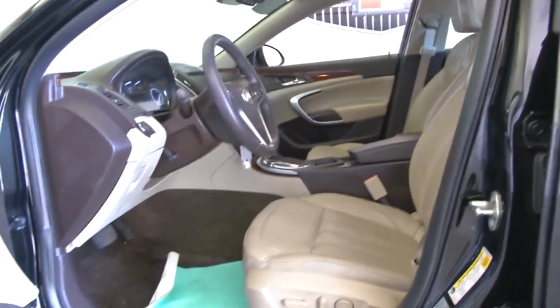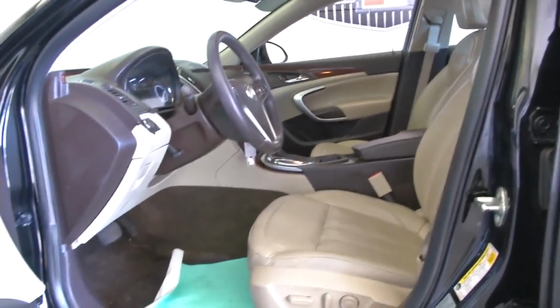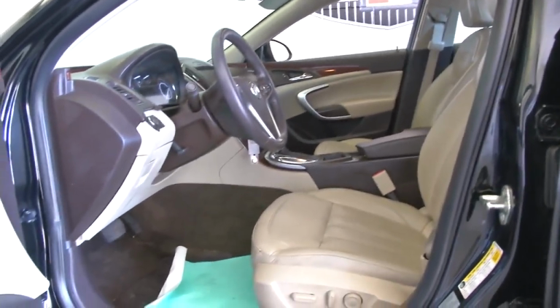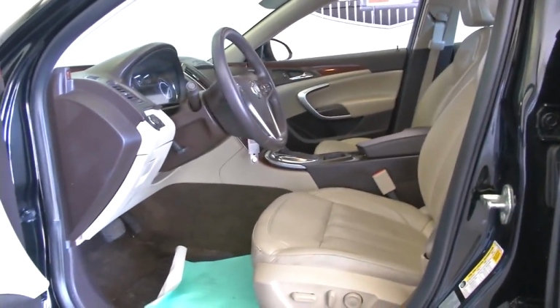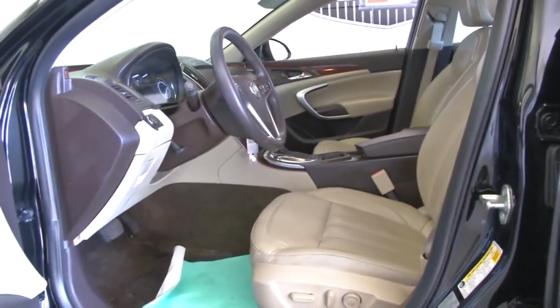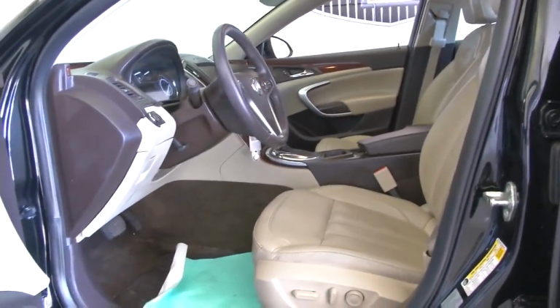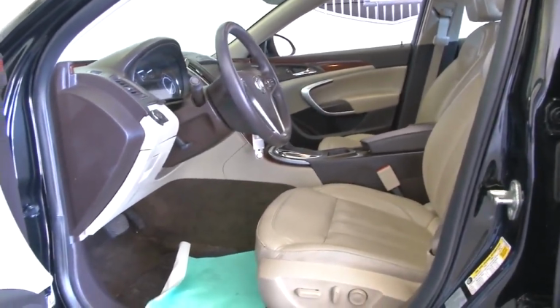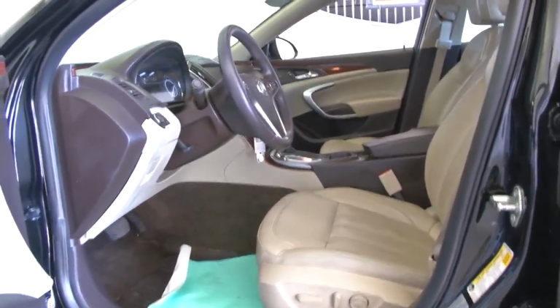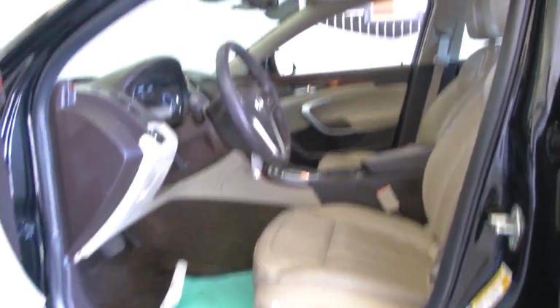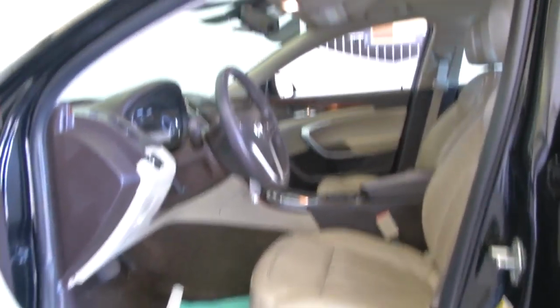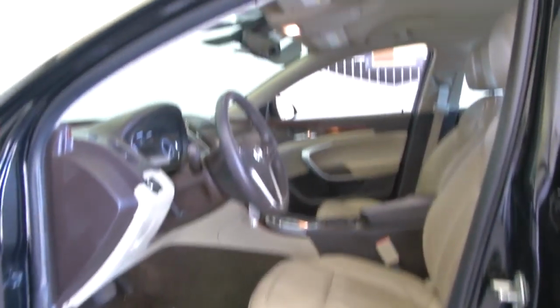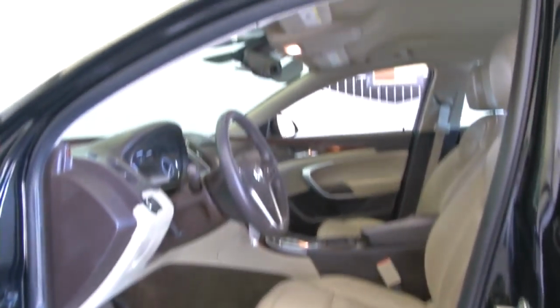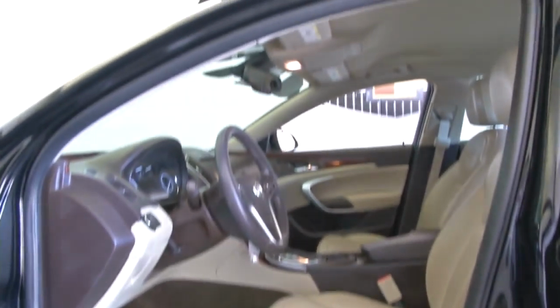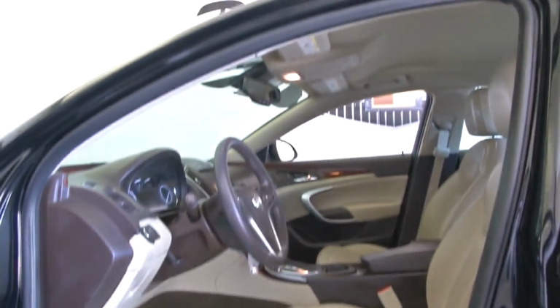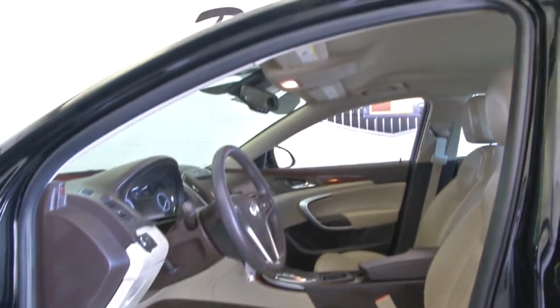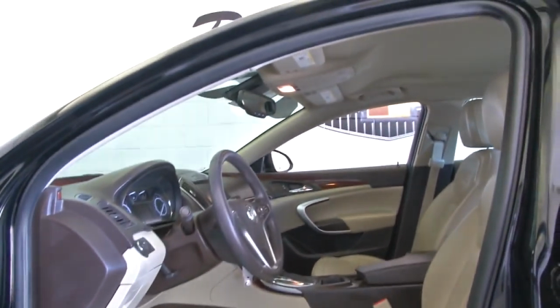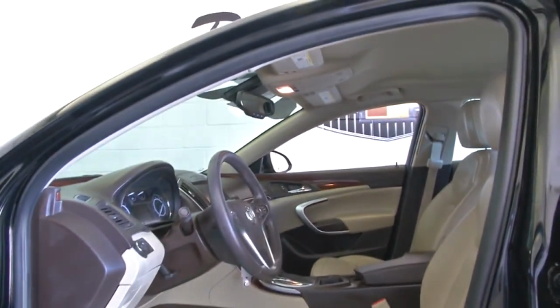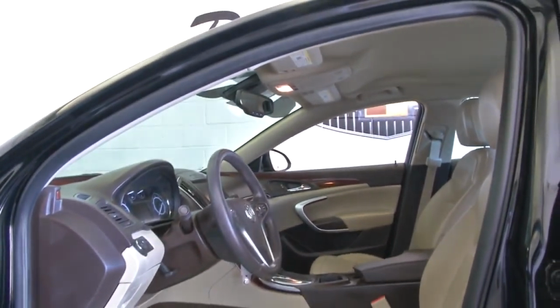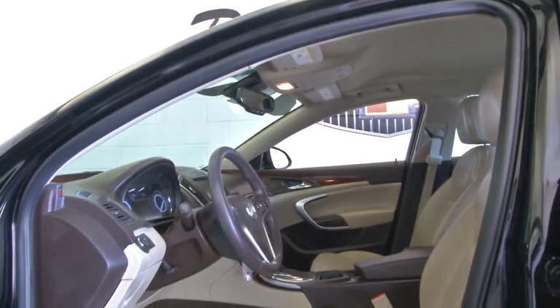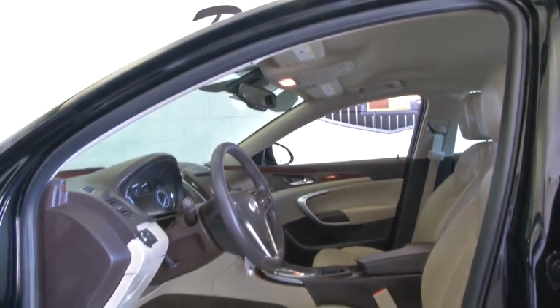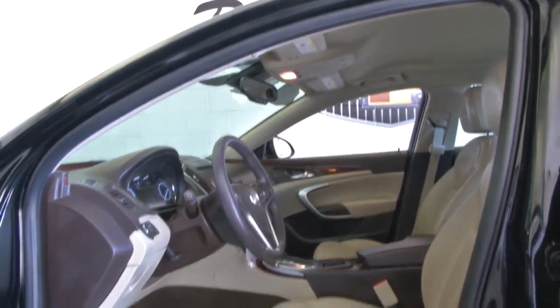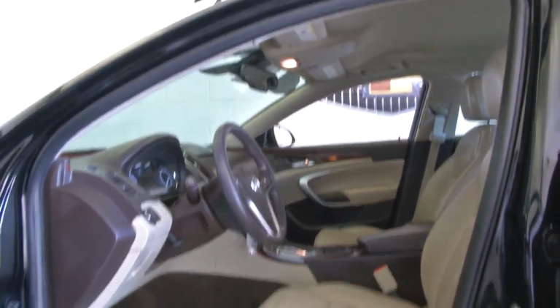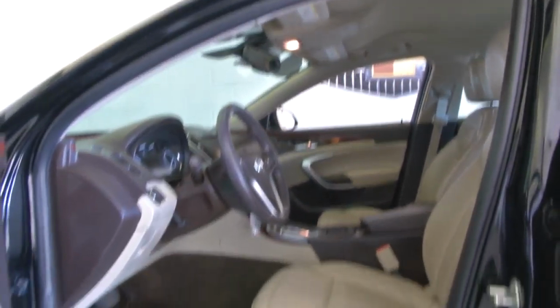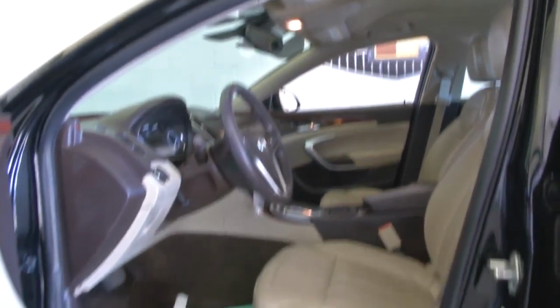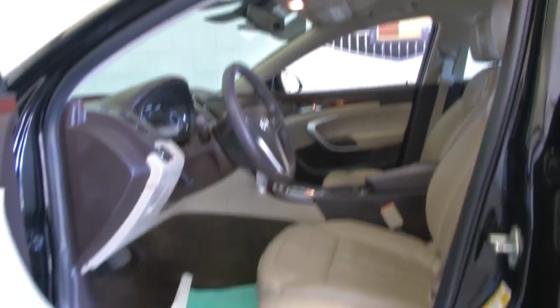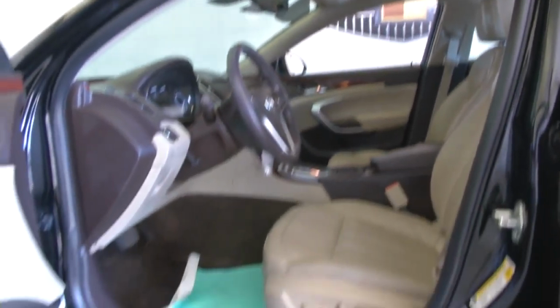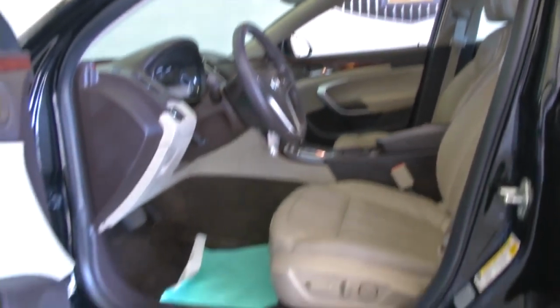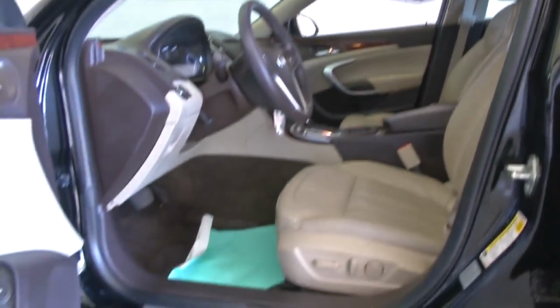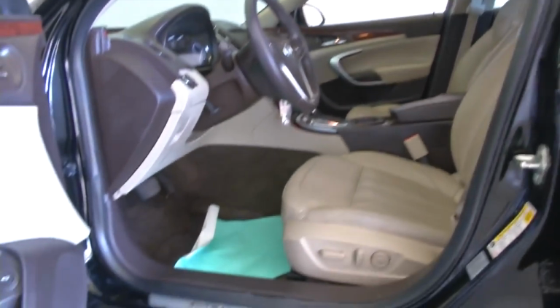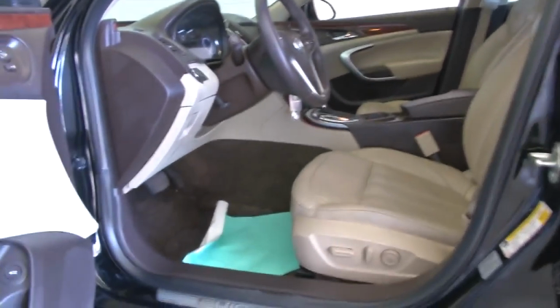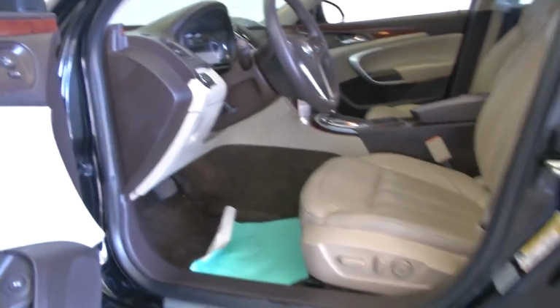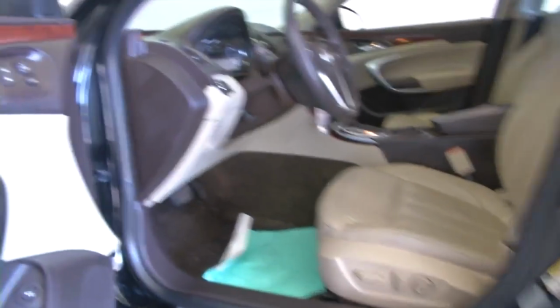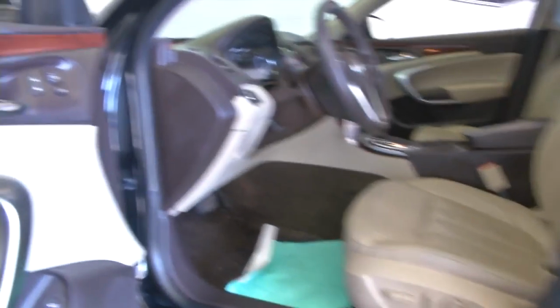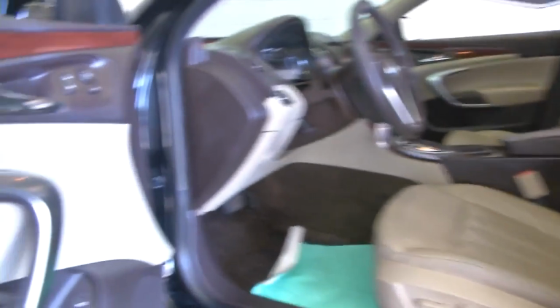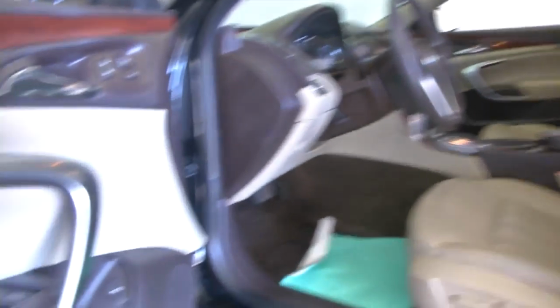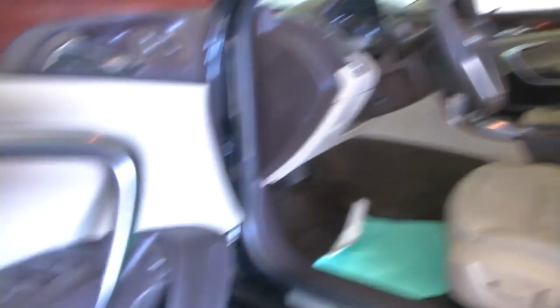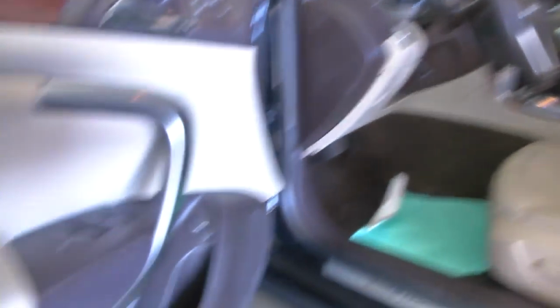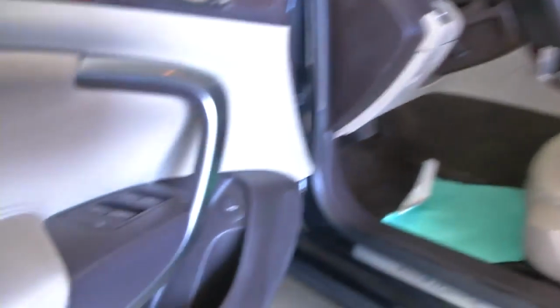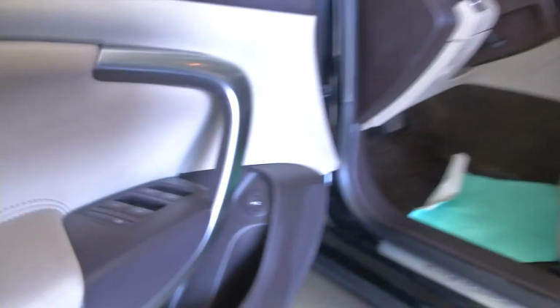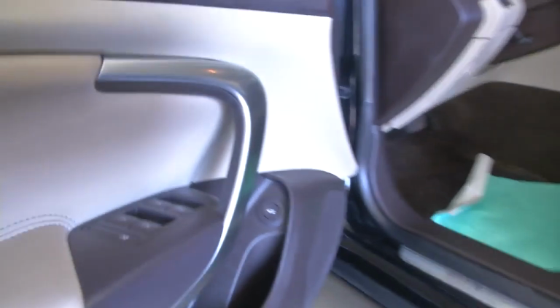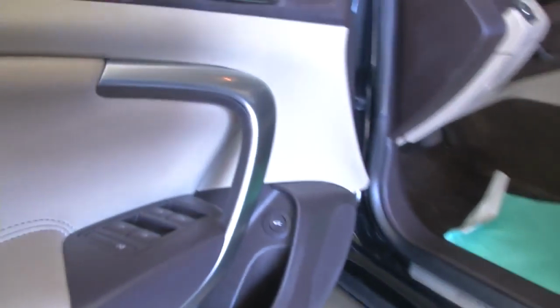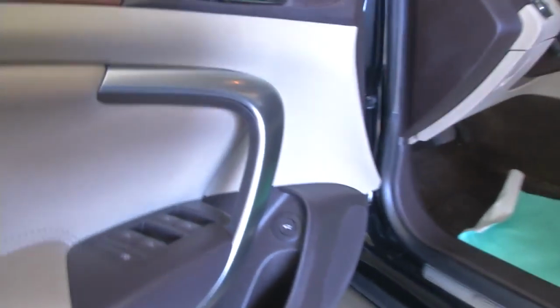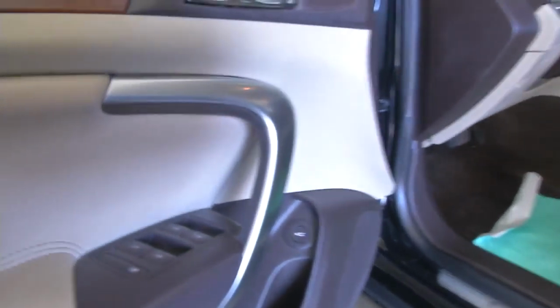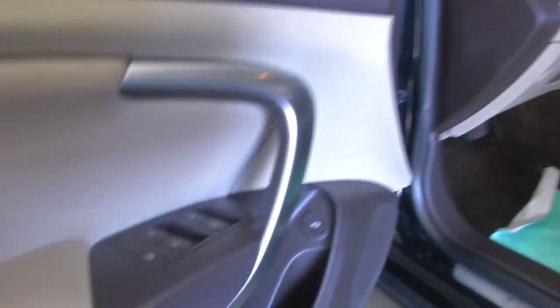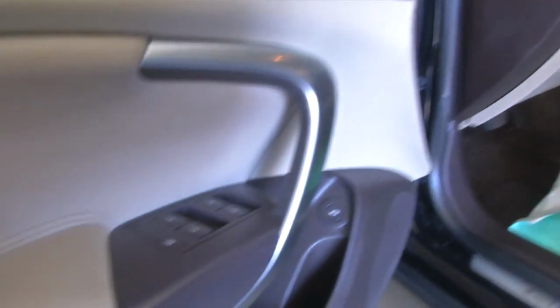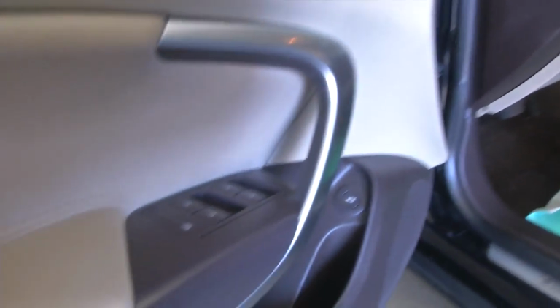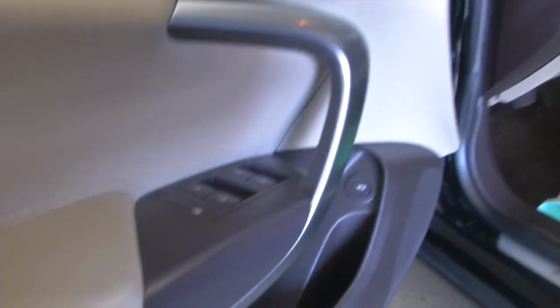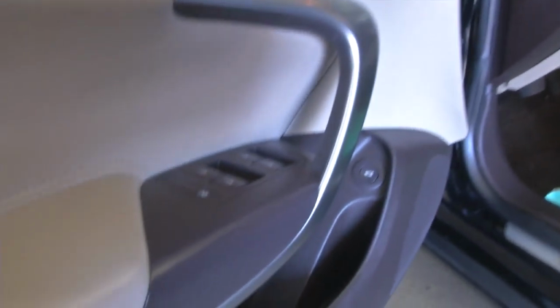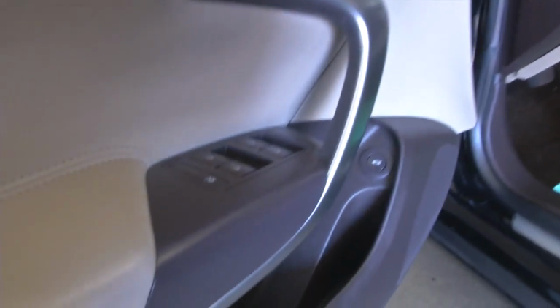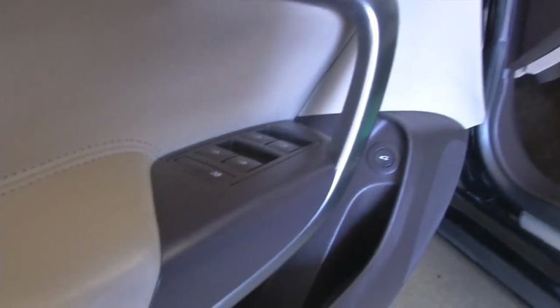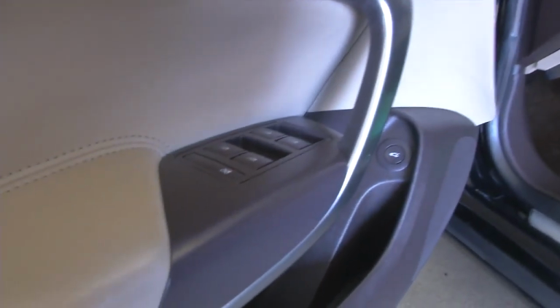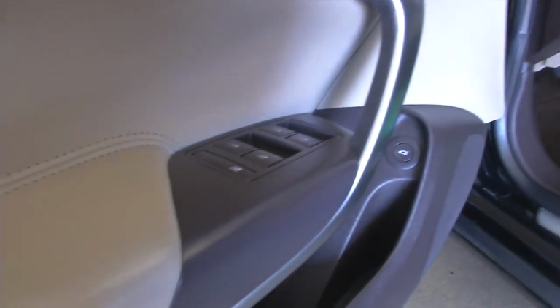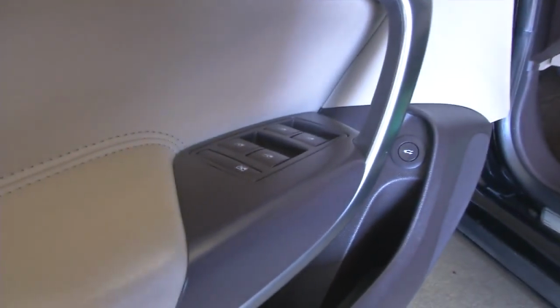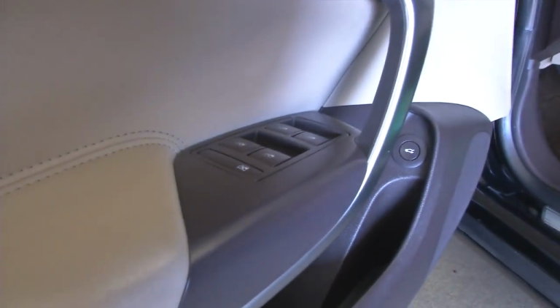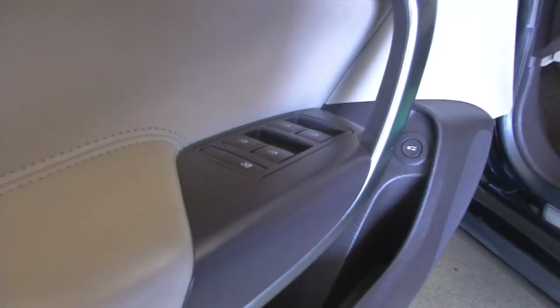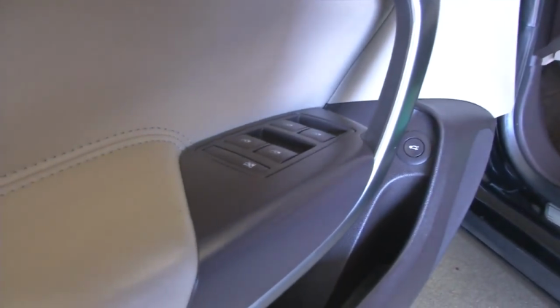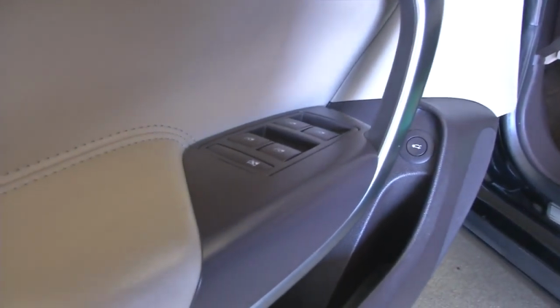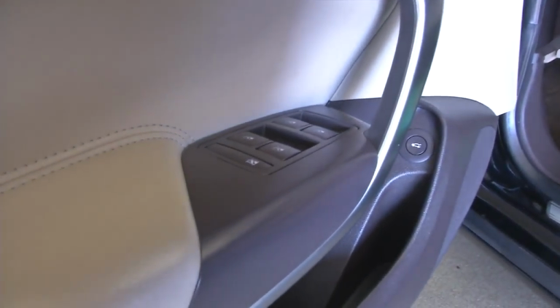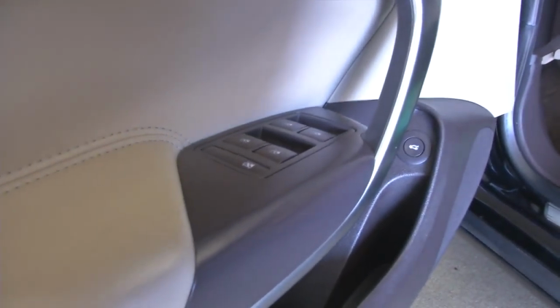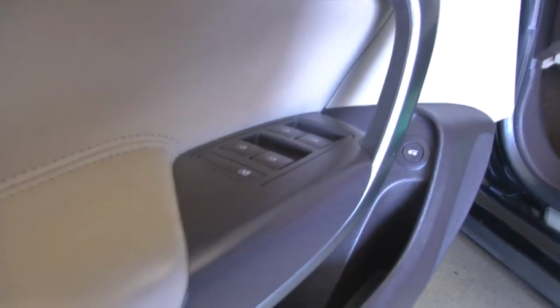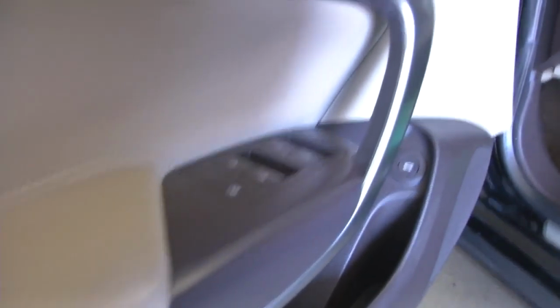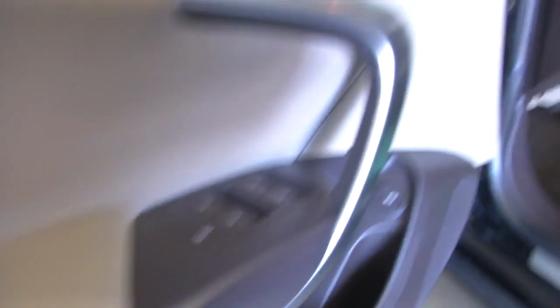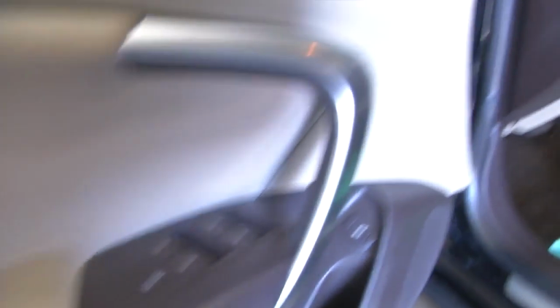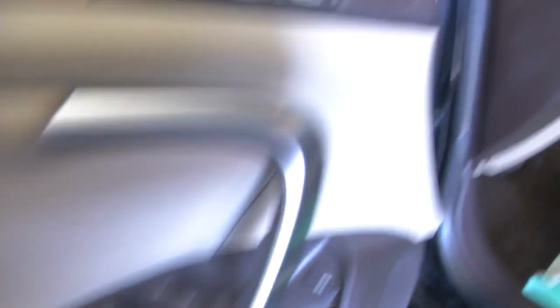Power seats, power windows, power locks, power mirrors.